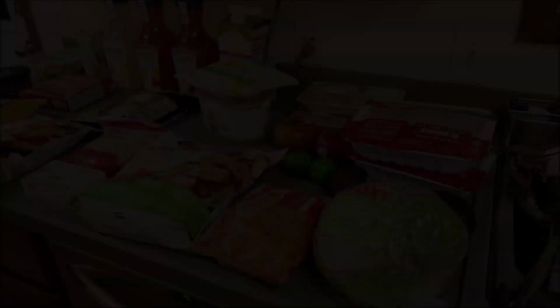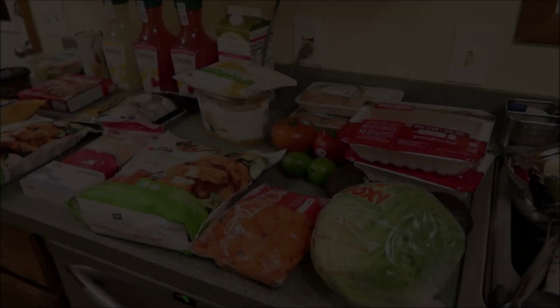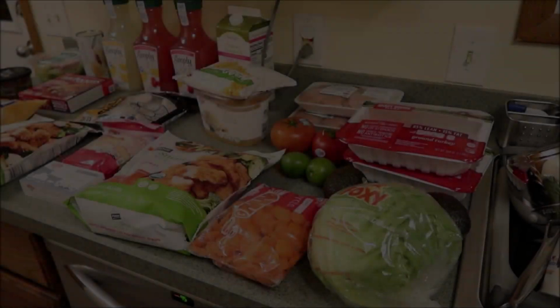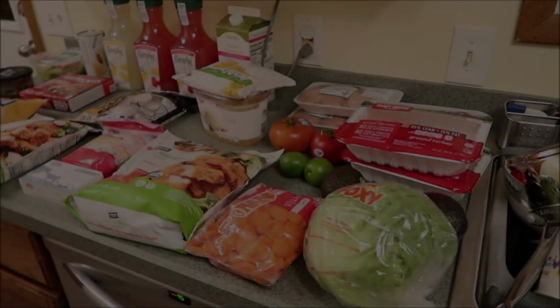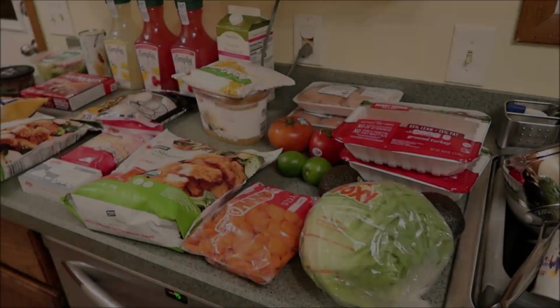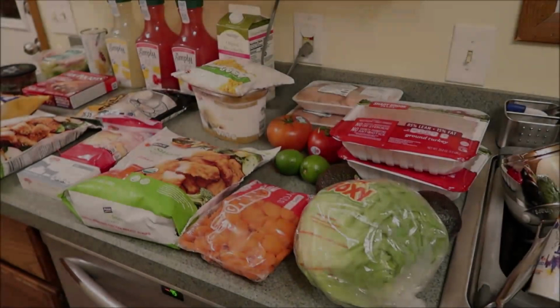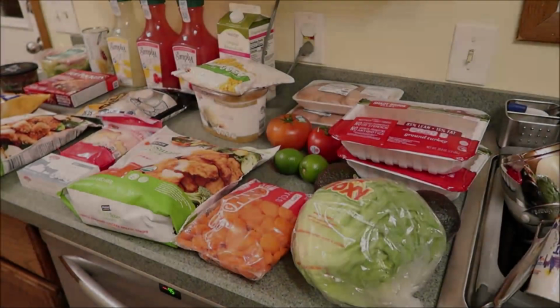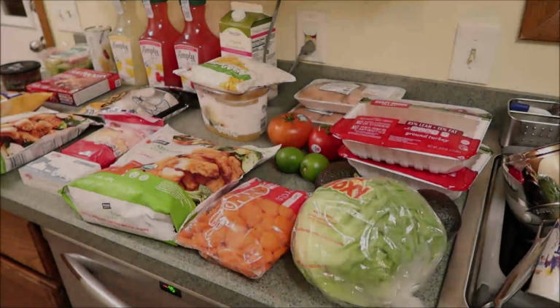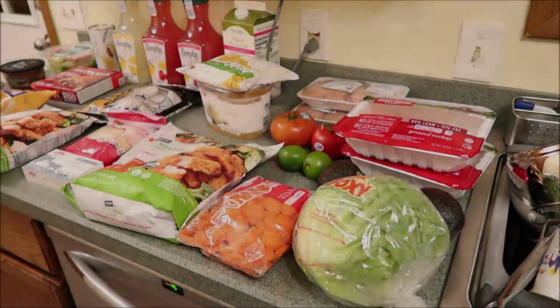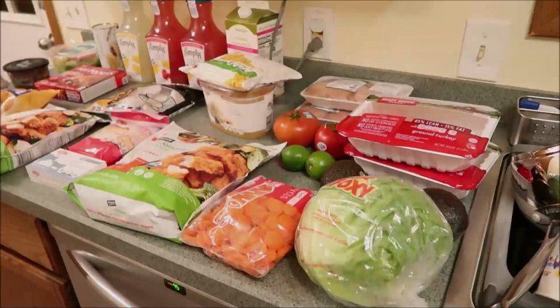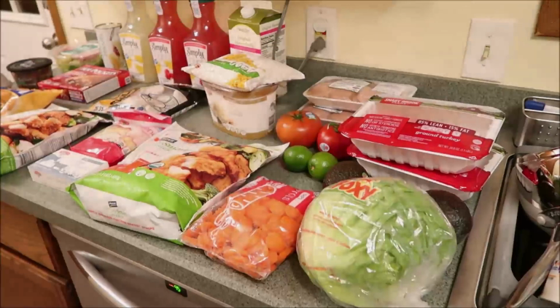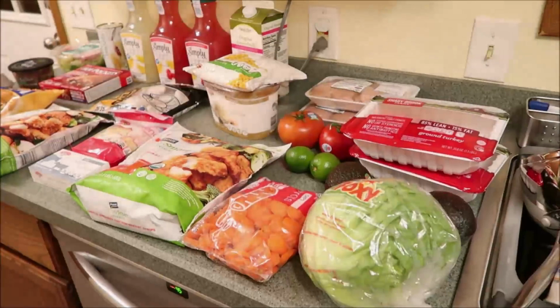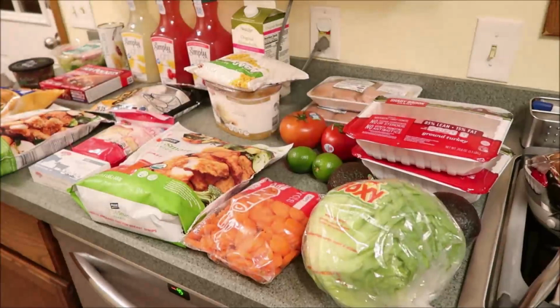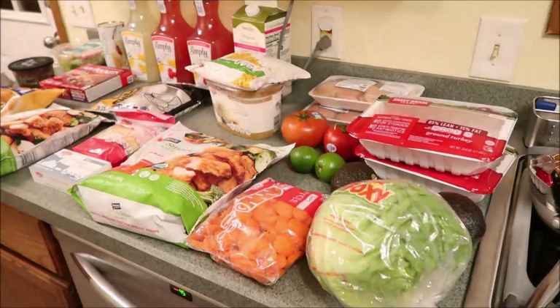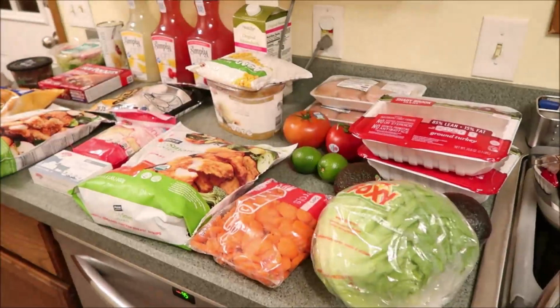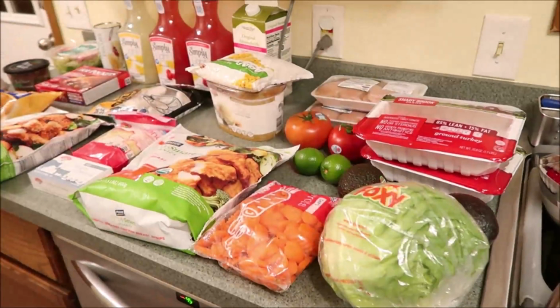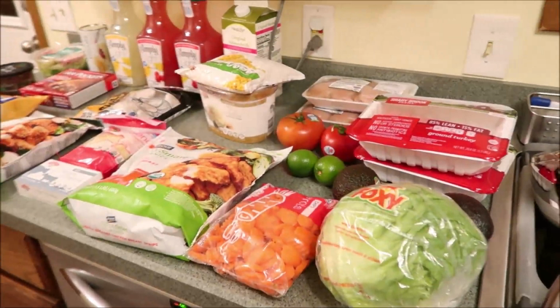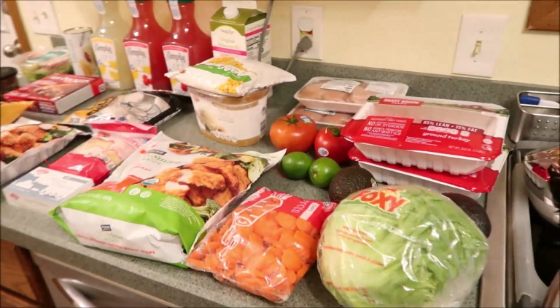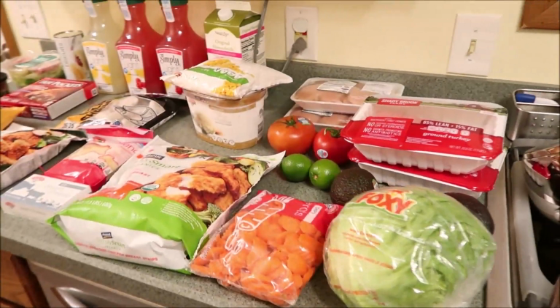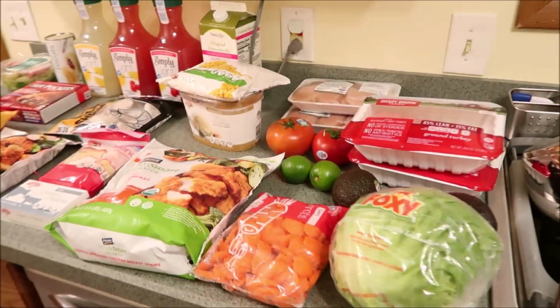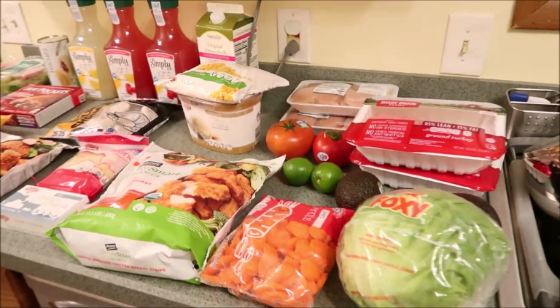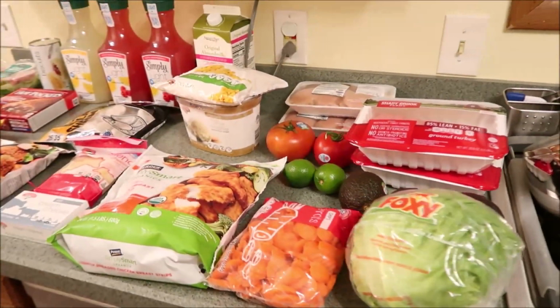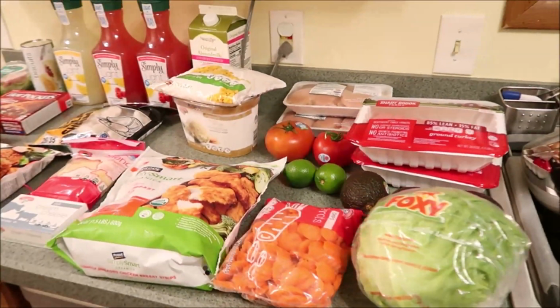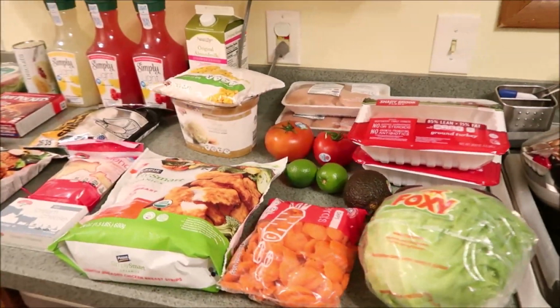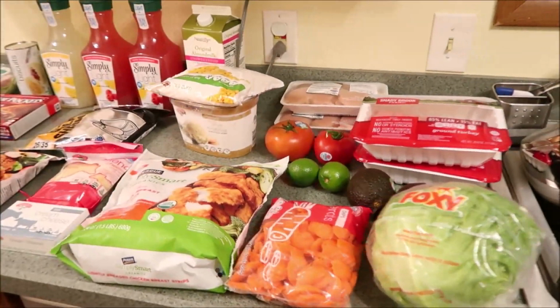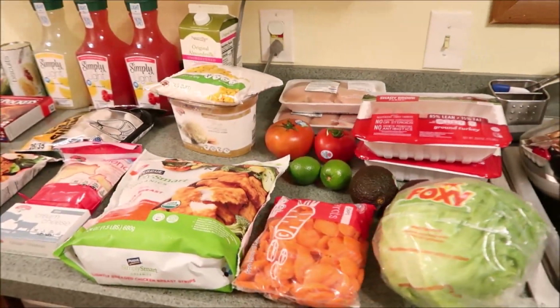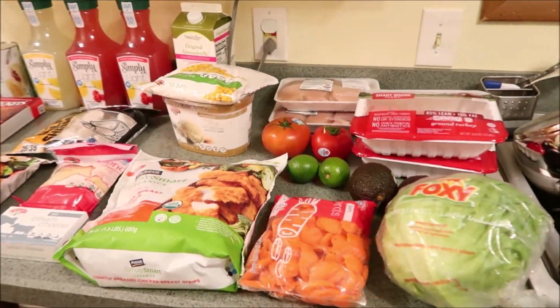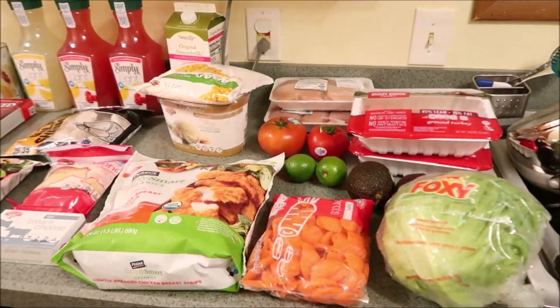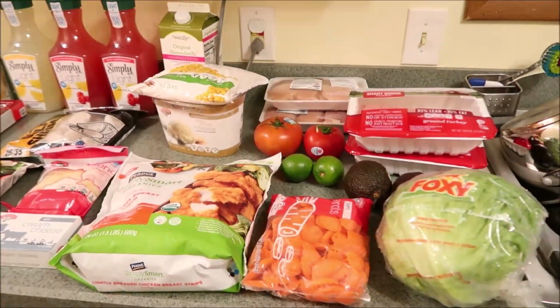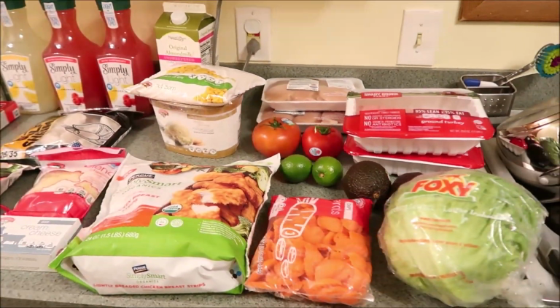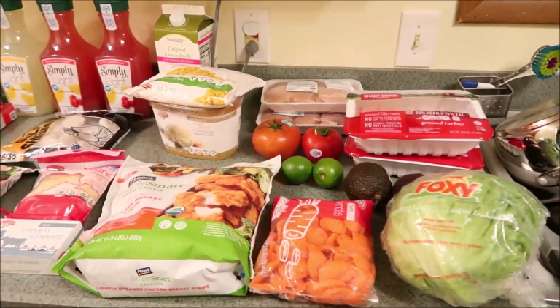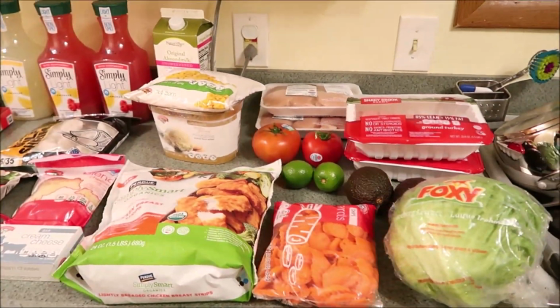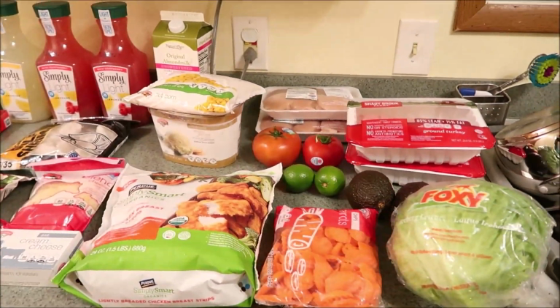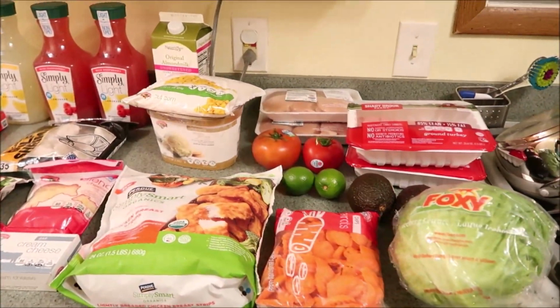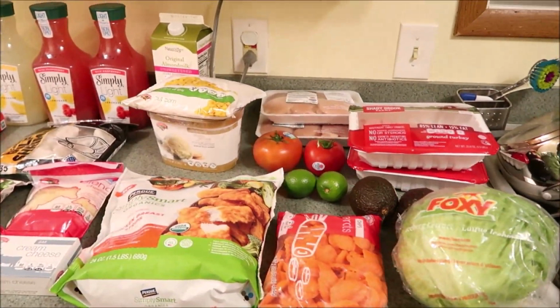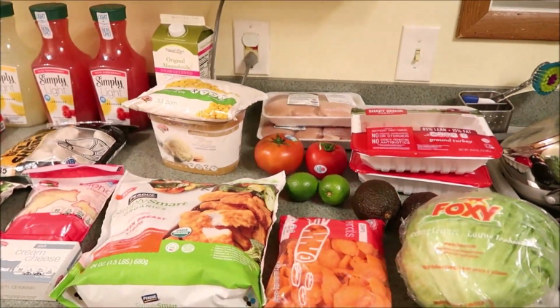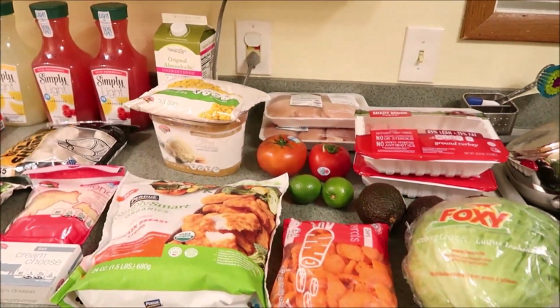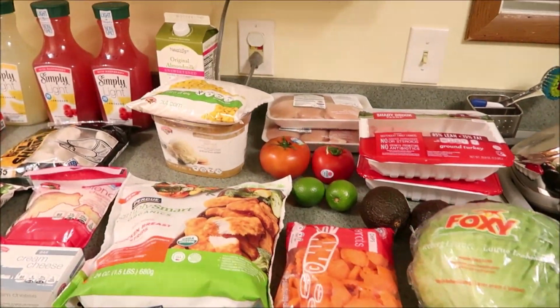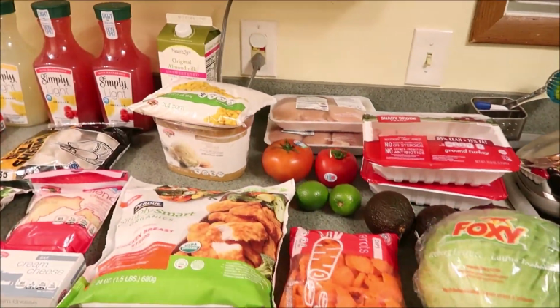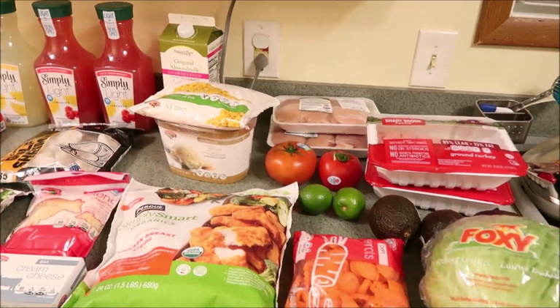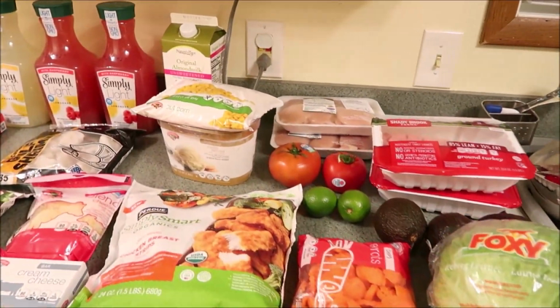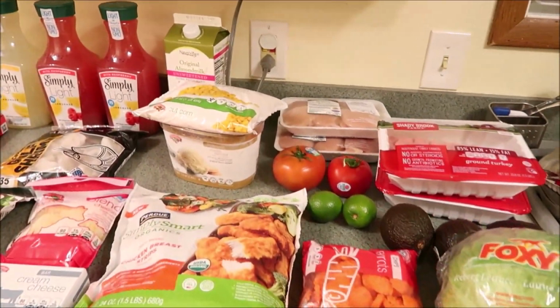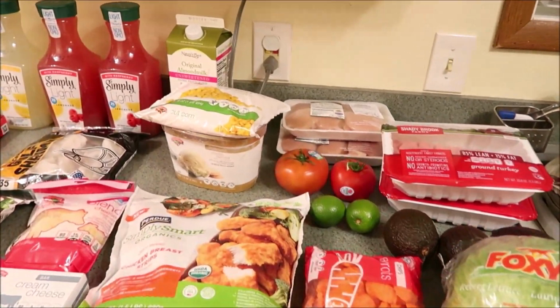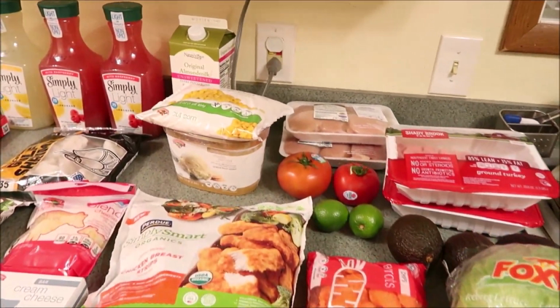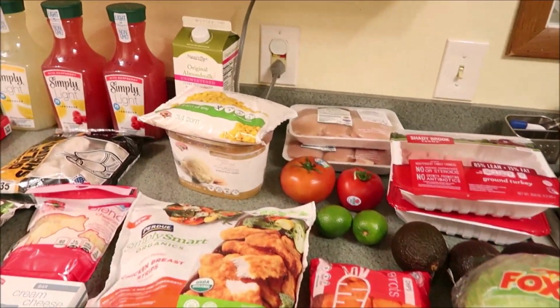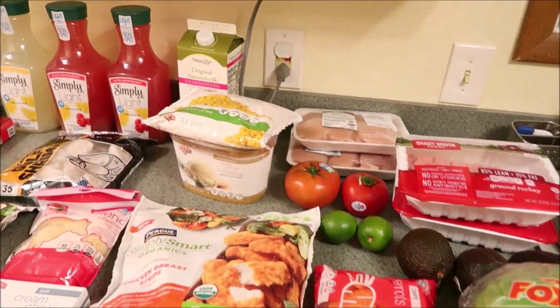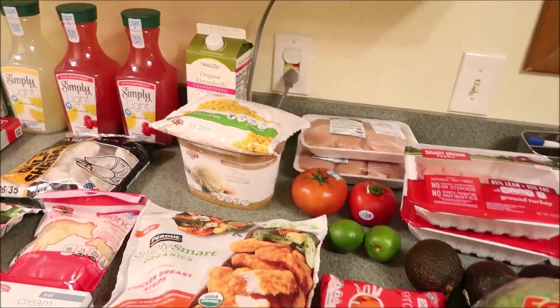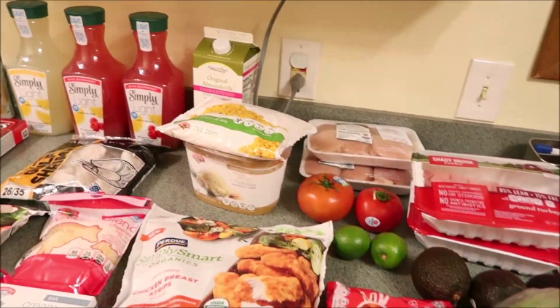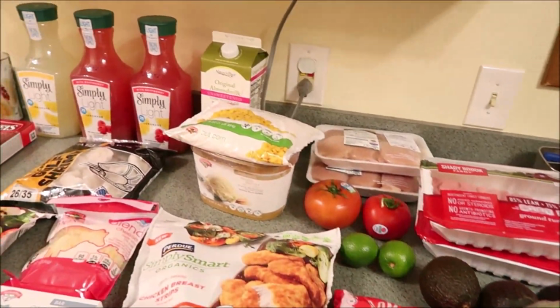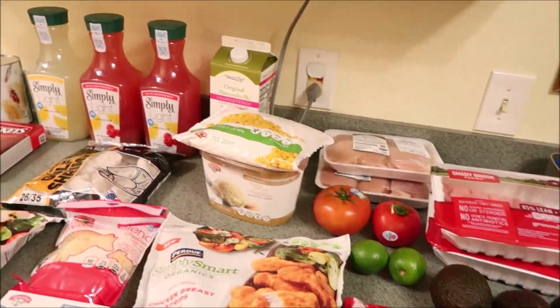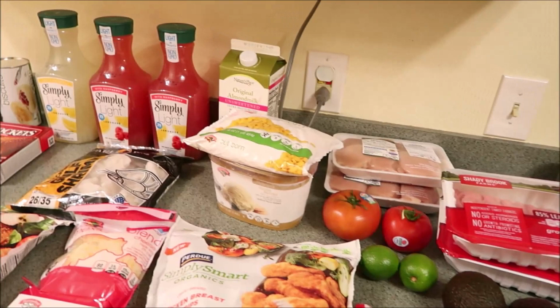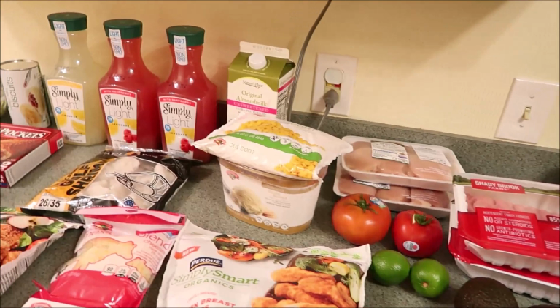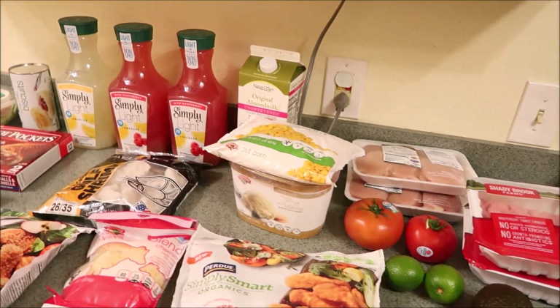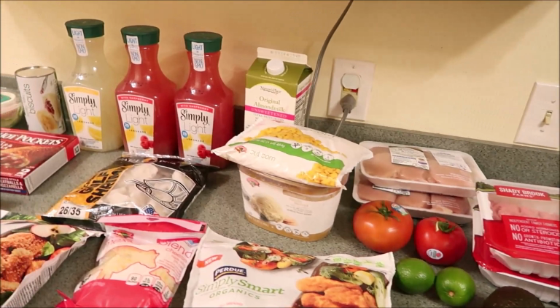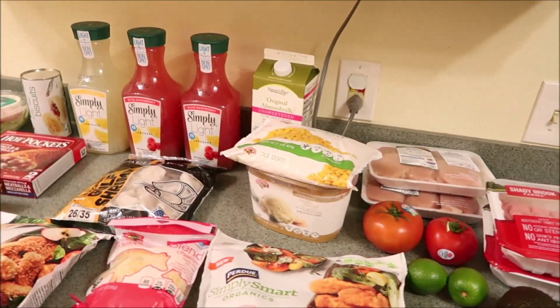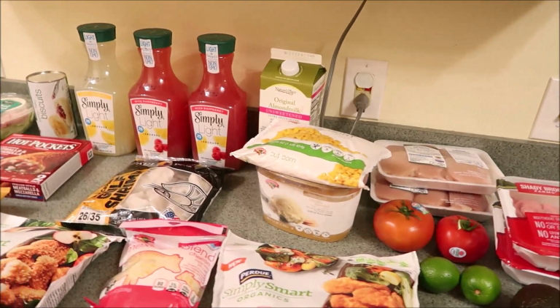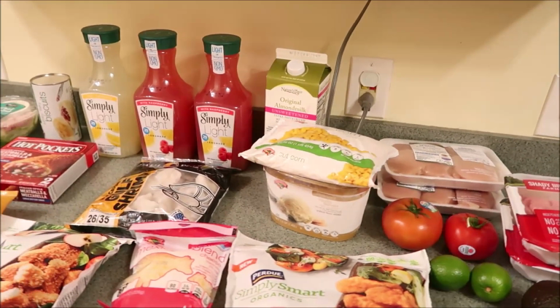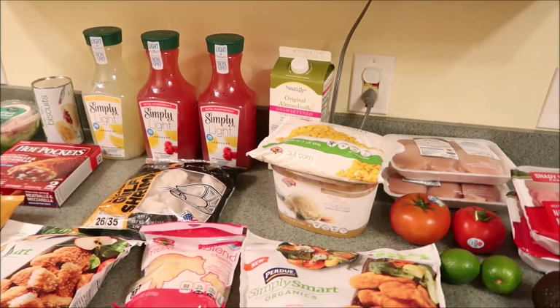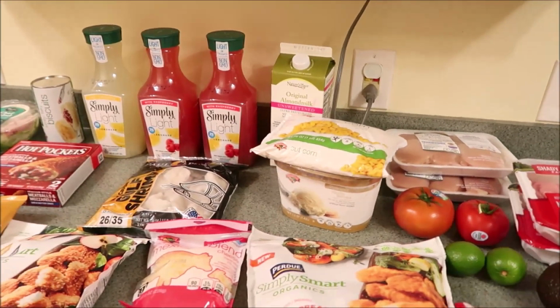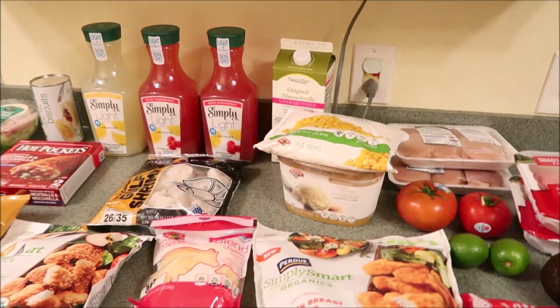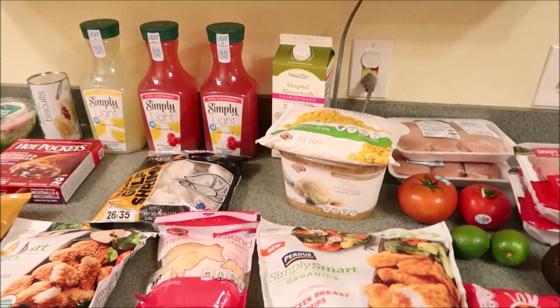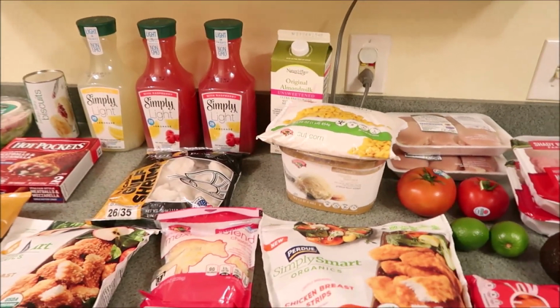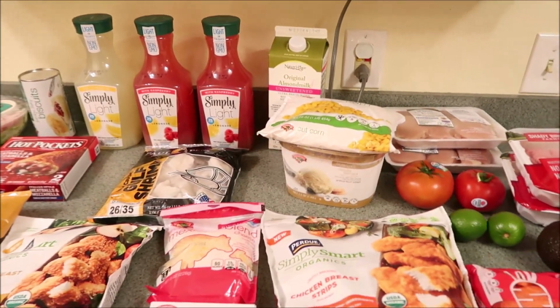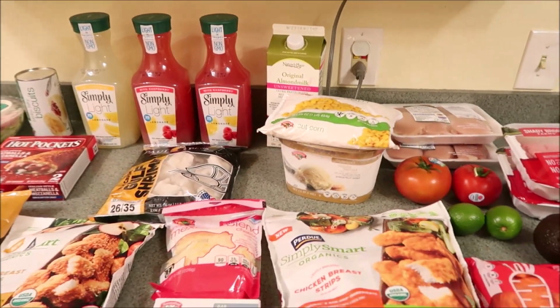Hi you guys, welcome back to our channel. If you're new, welcome. Here with a Hannaford and a Walmart grocery haul.